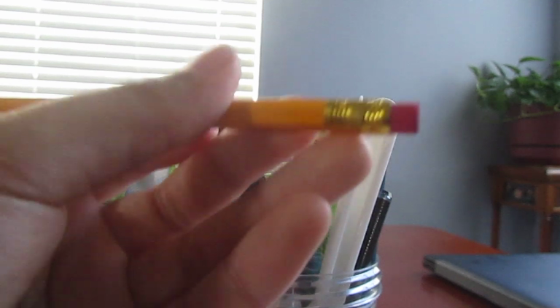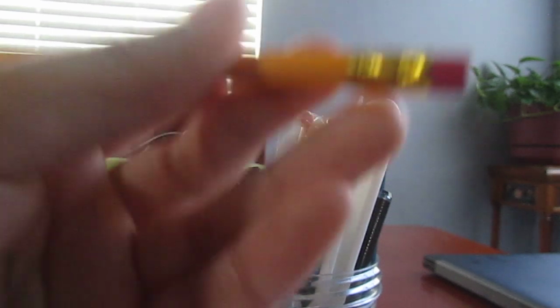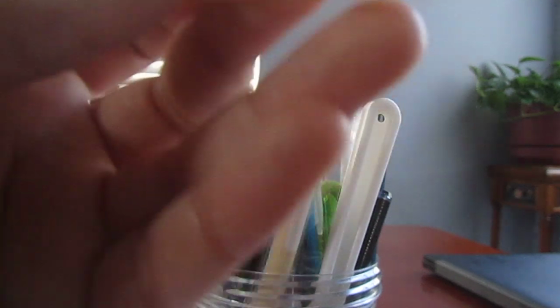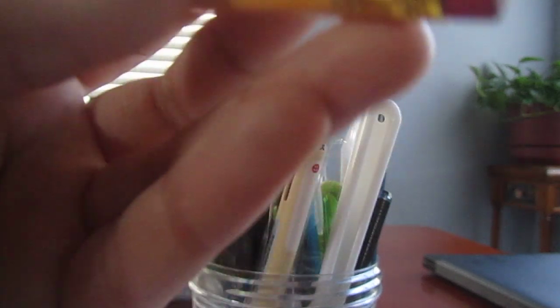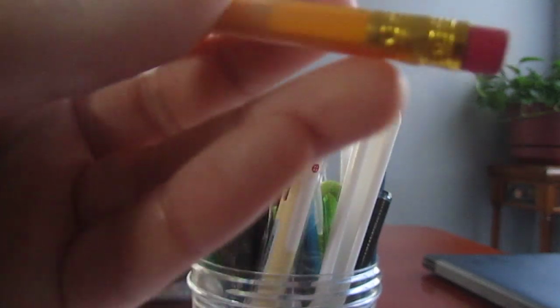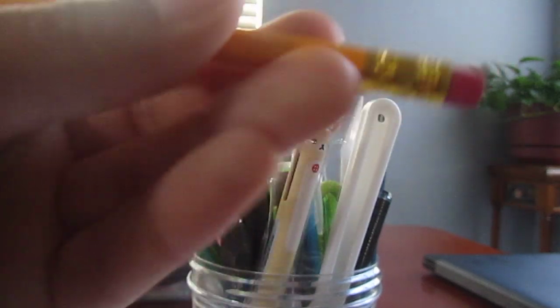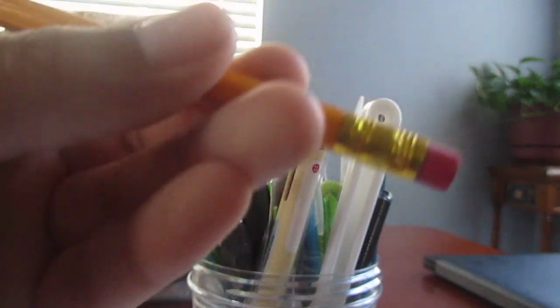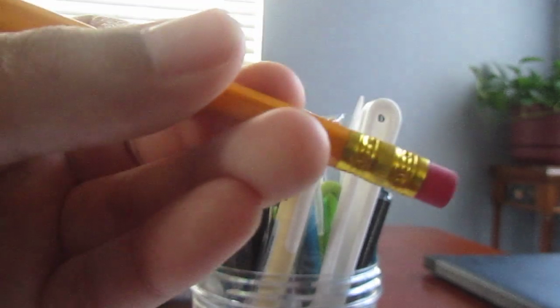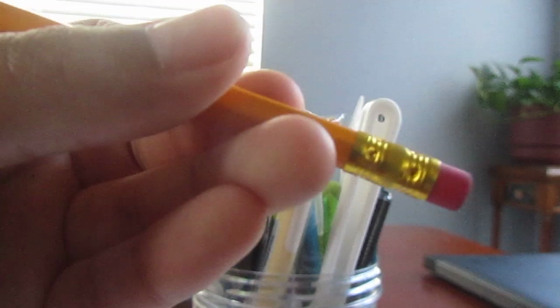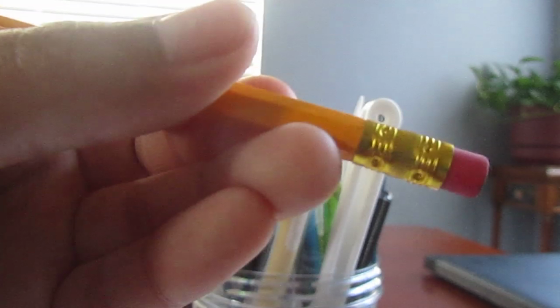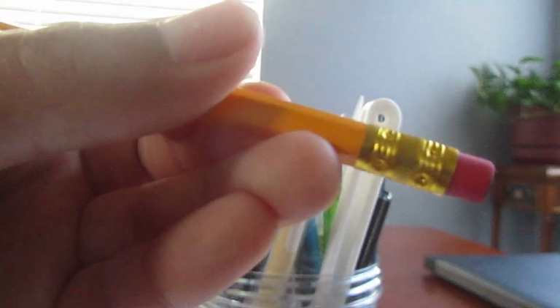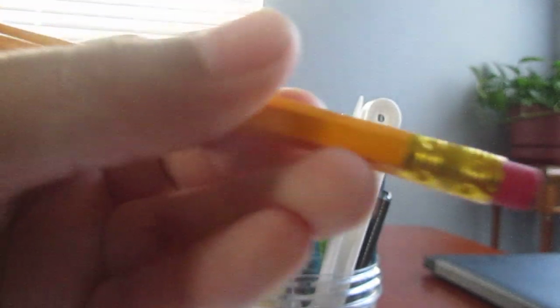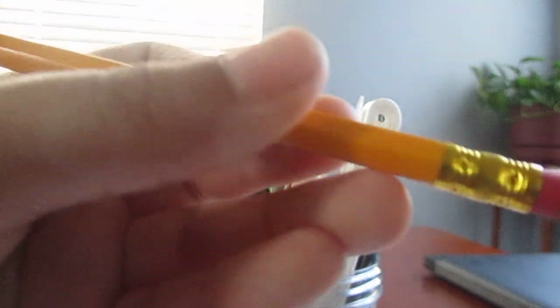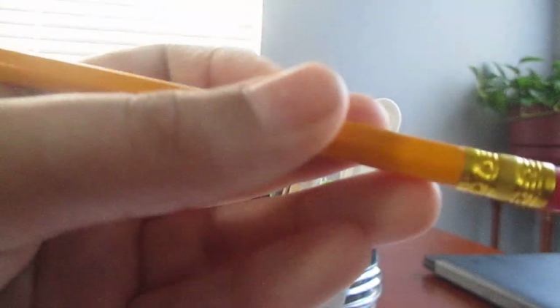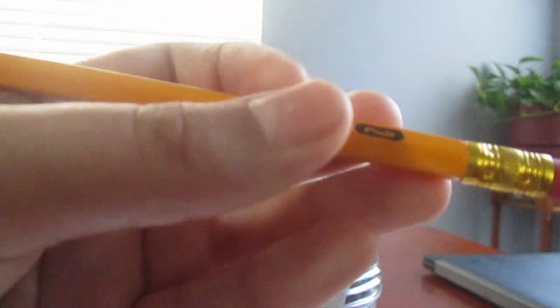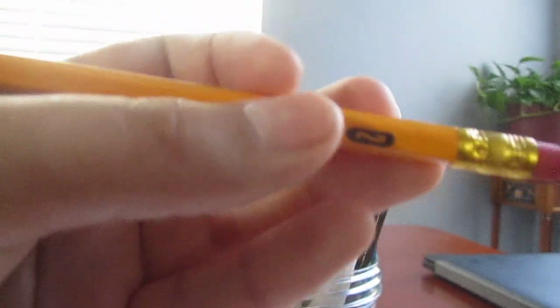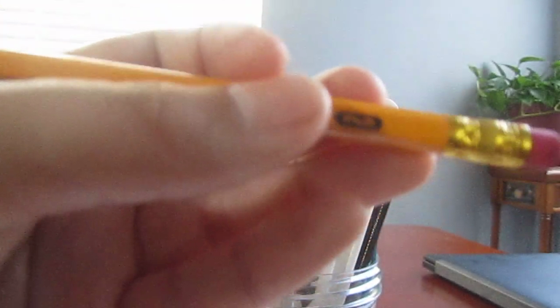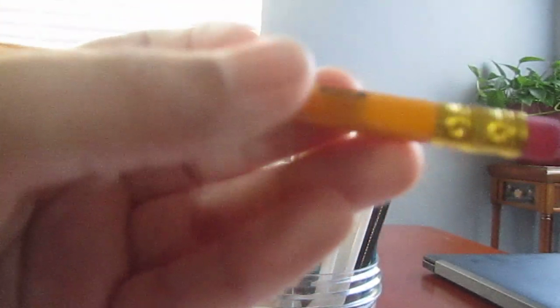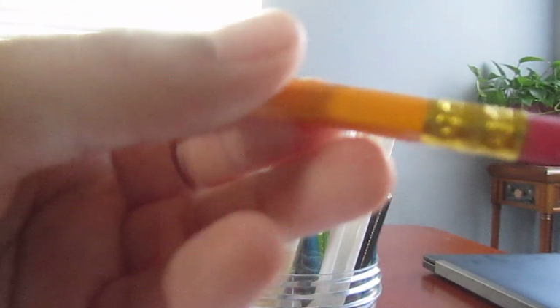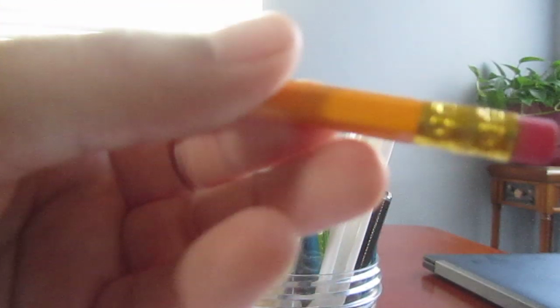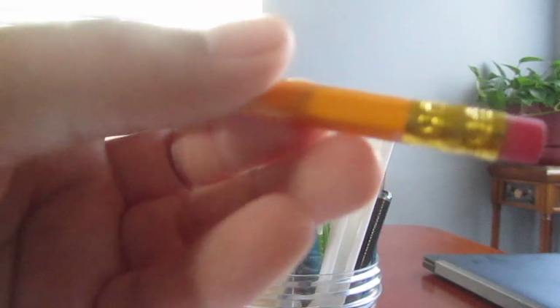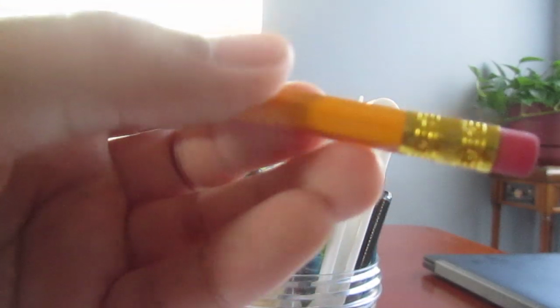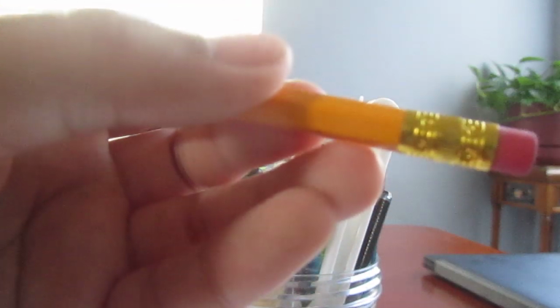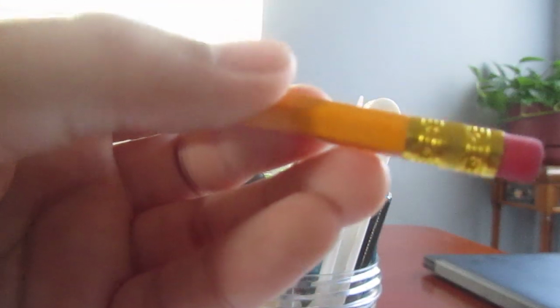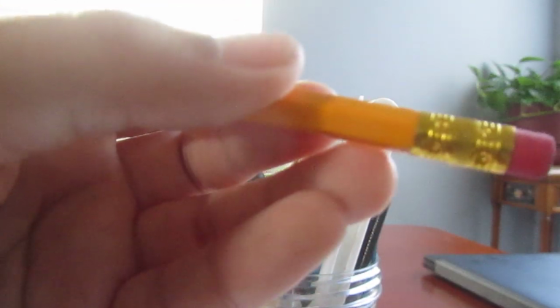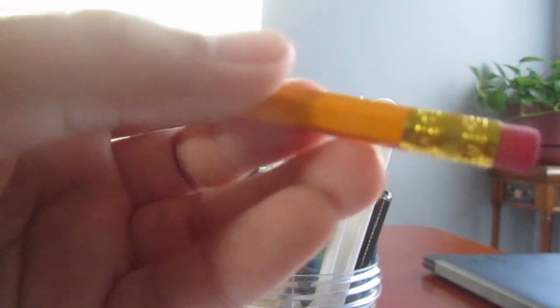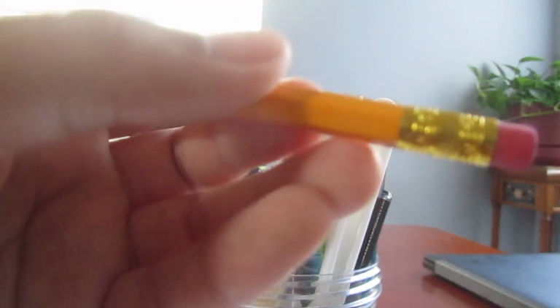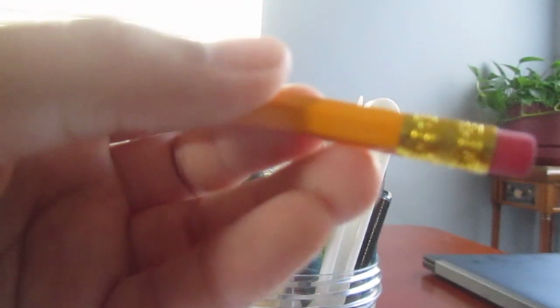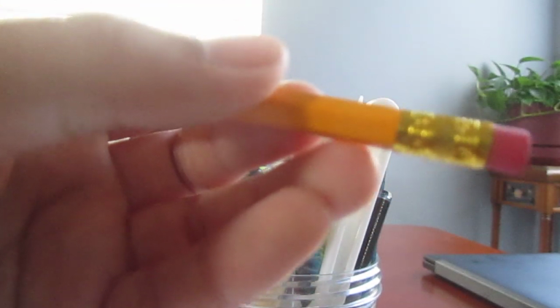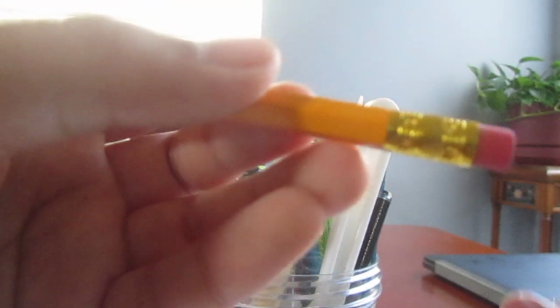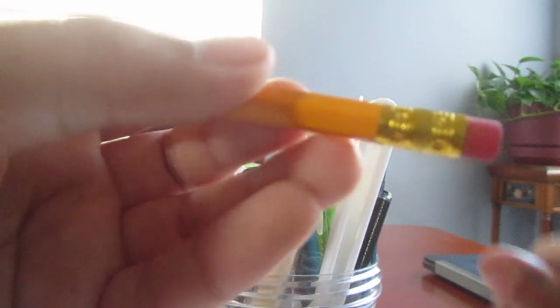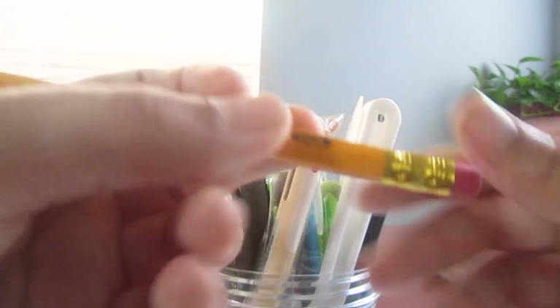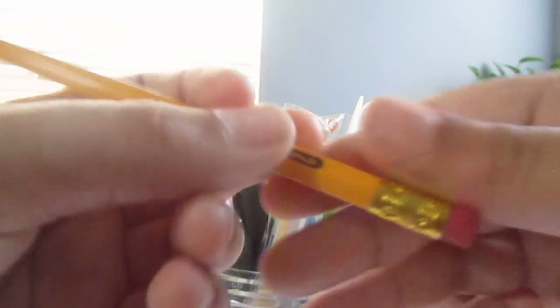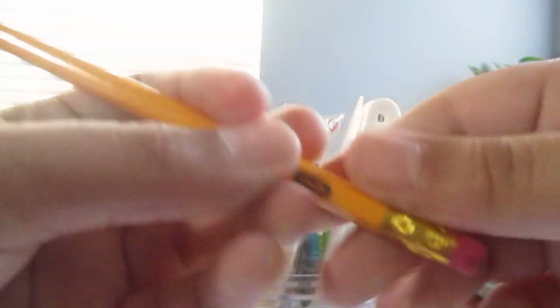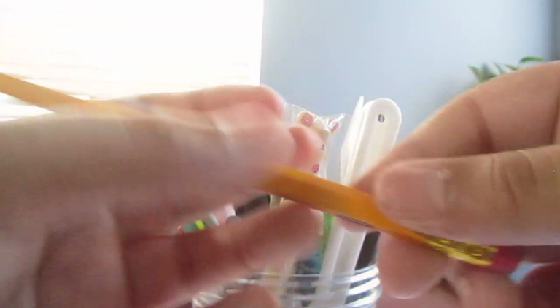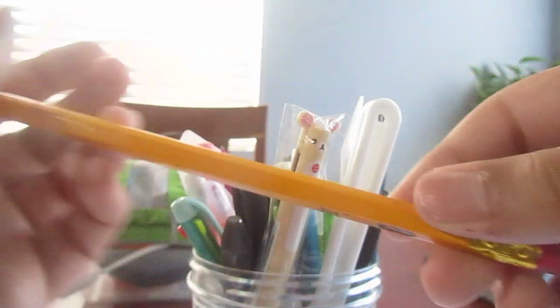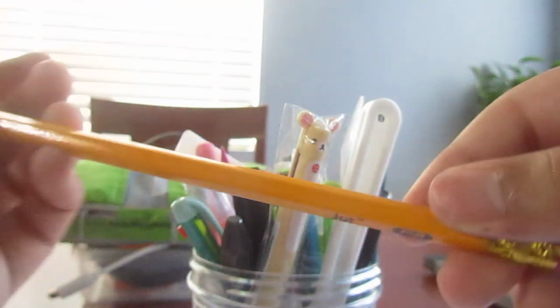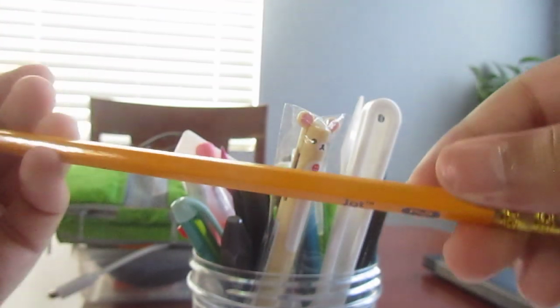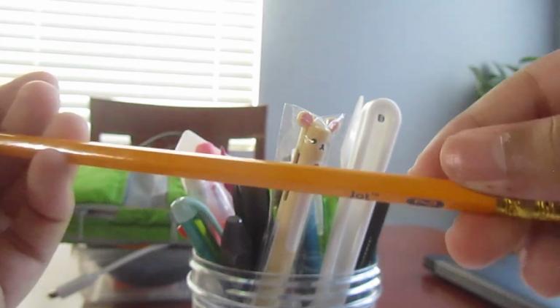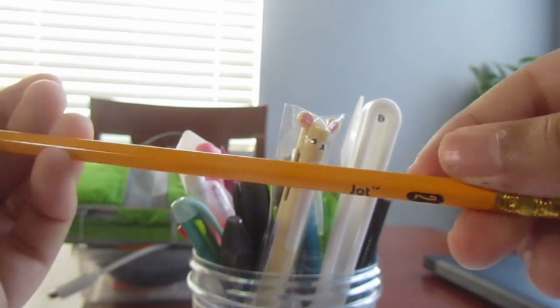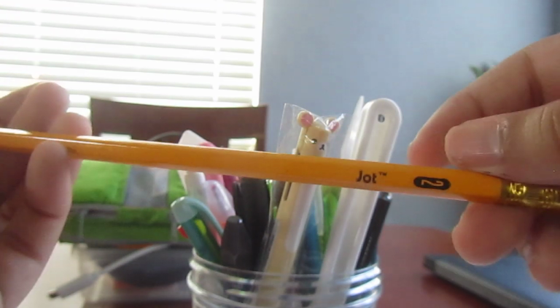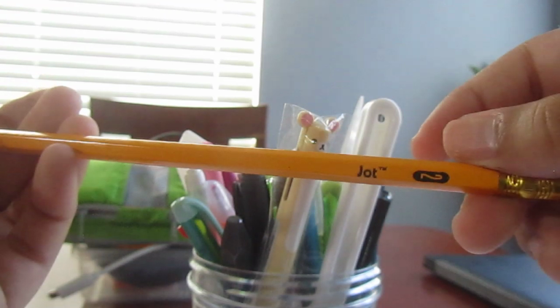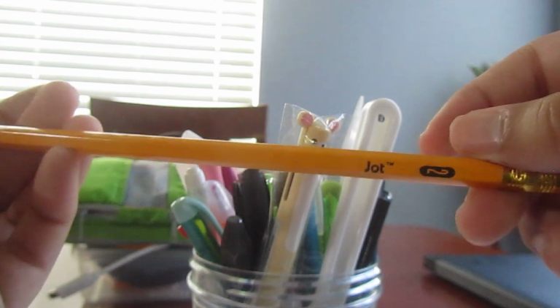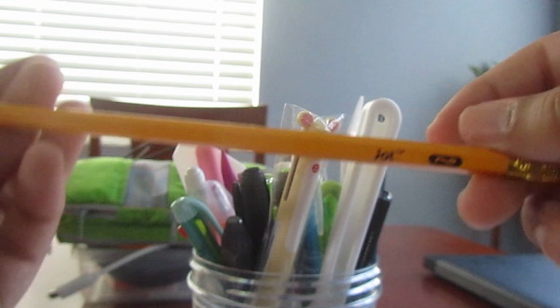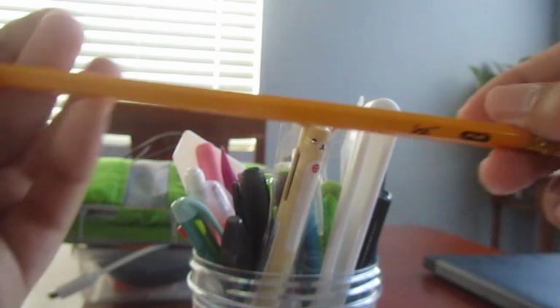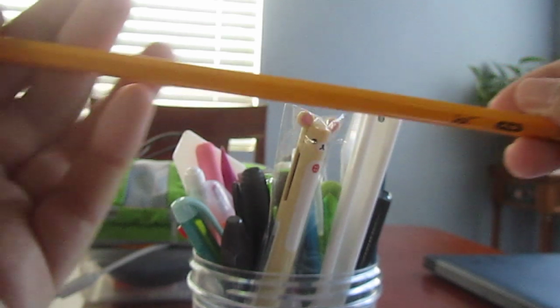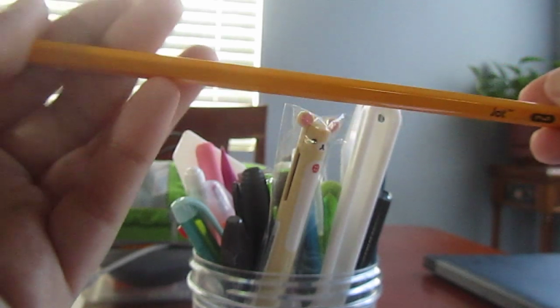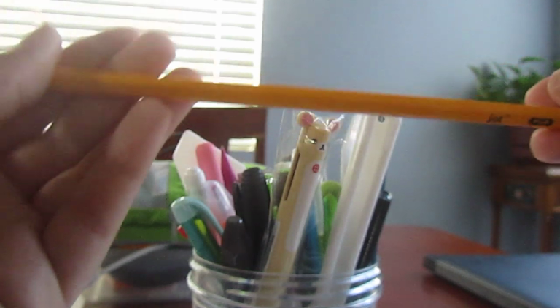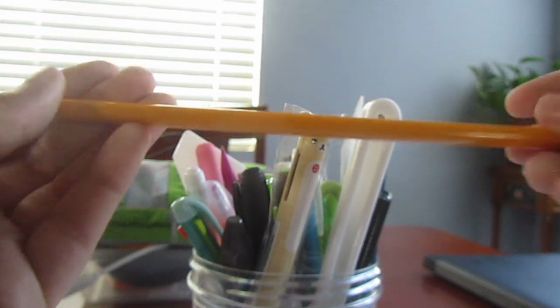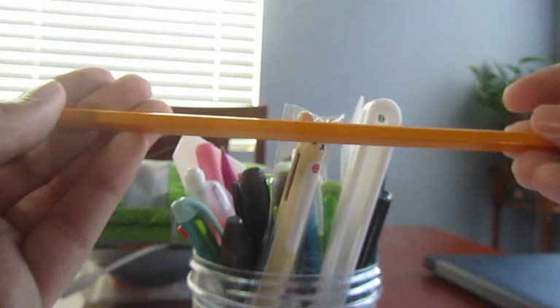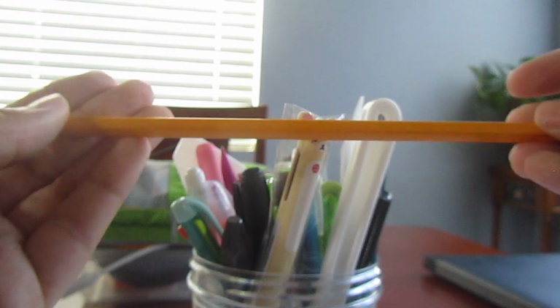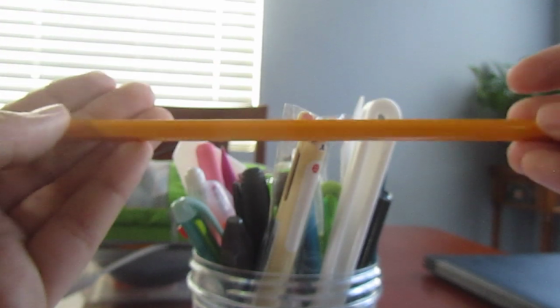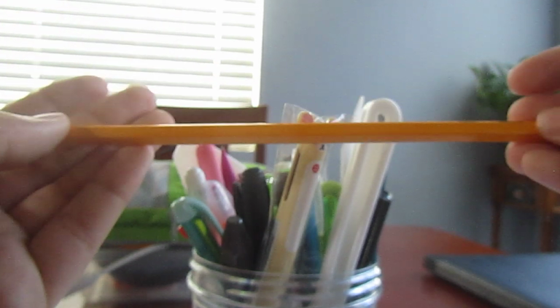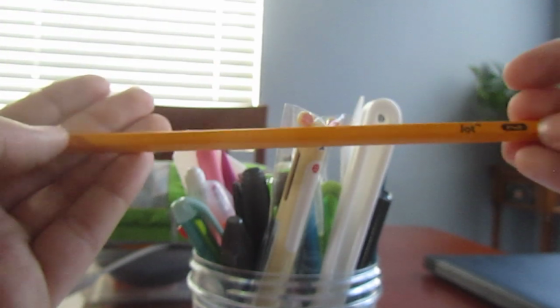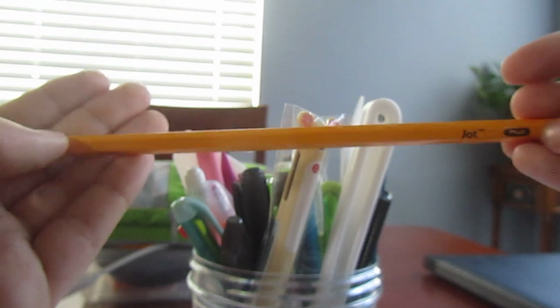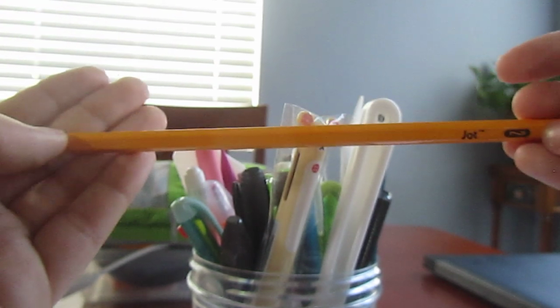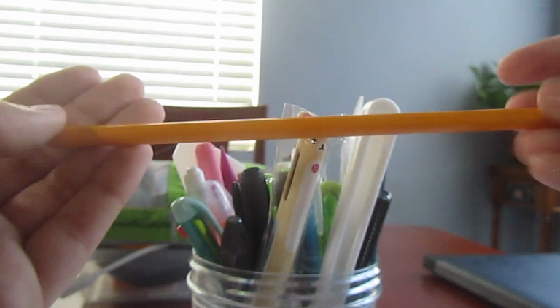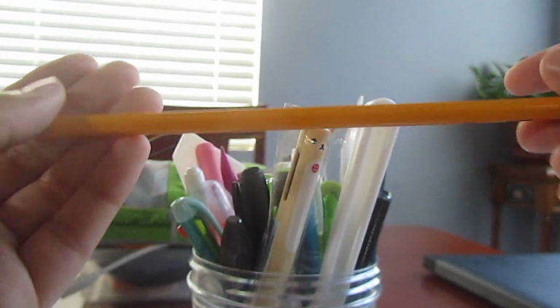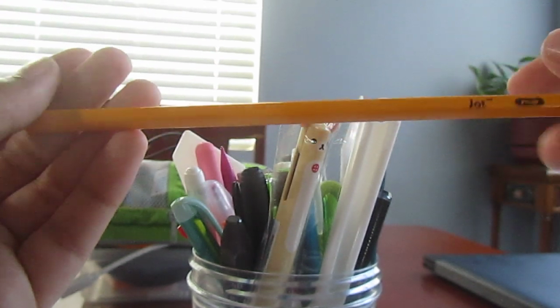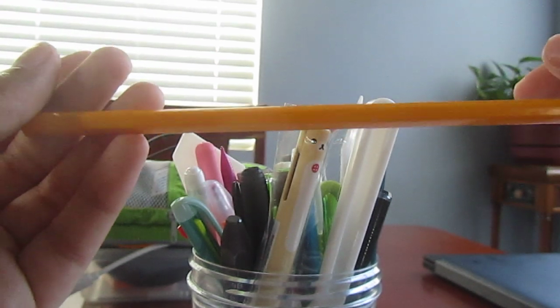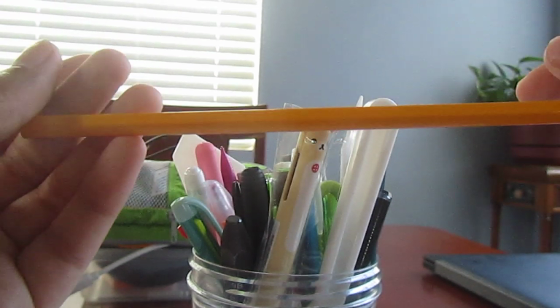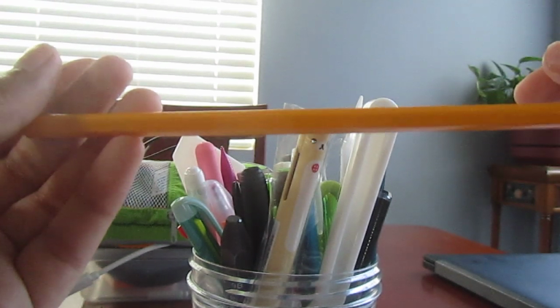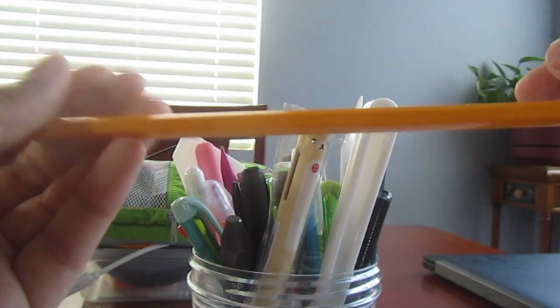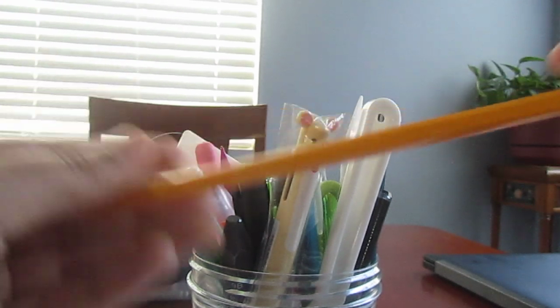It has a goldish ferrule, and yeah, I do like these a lot.